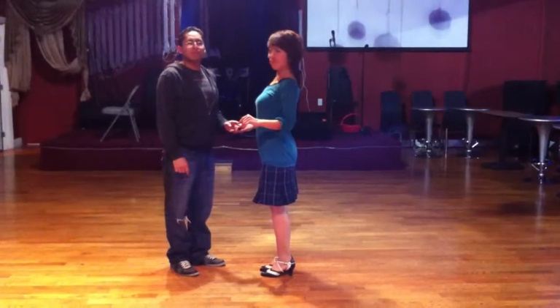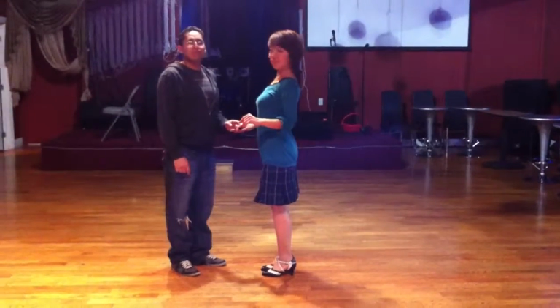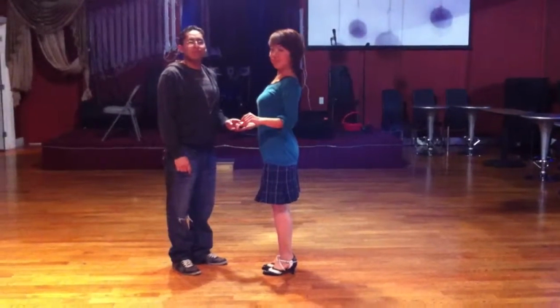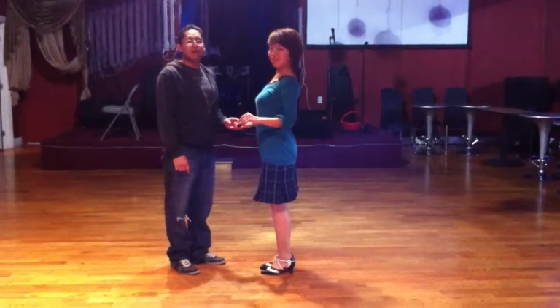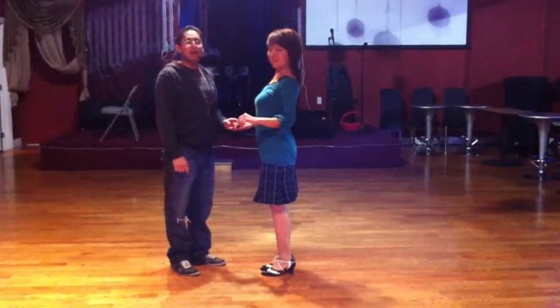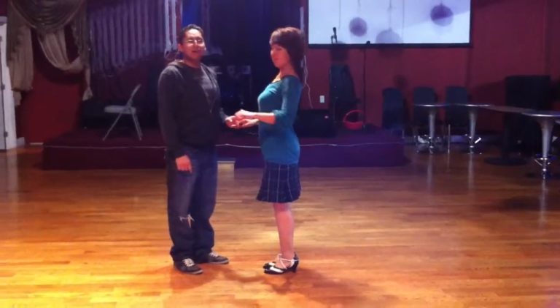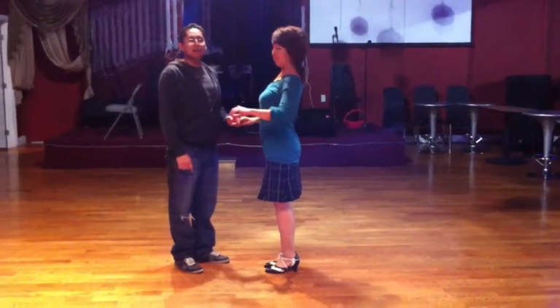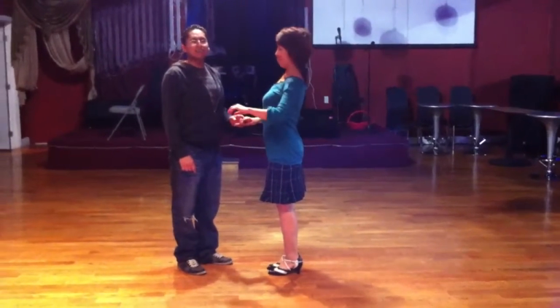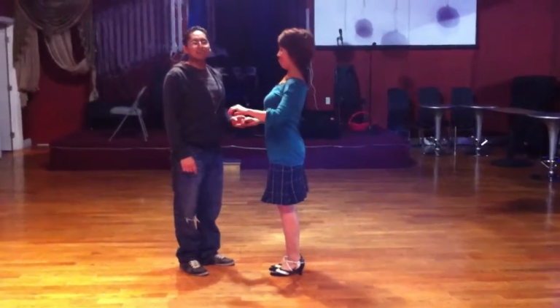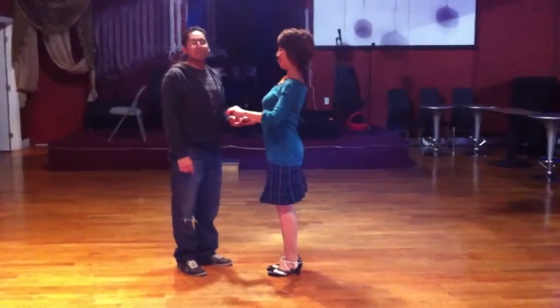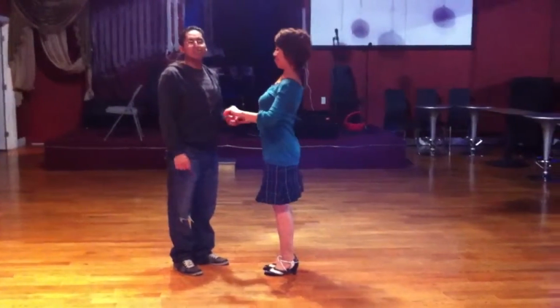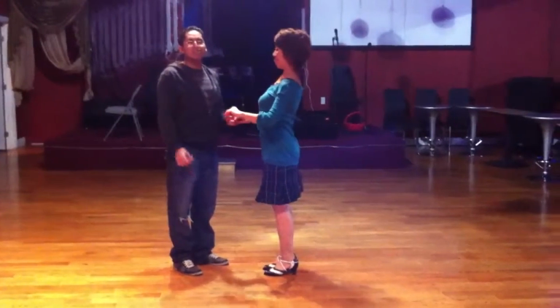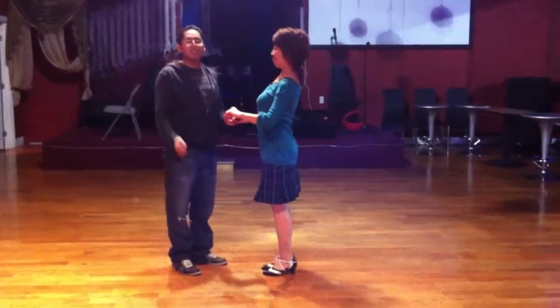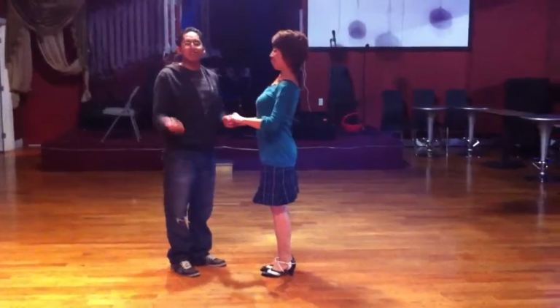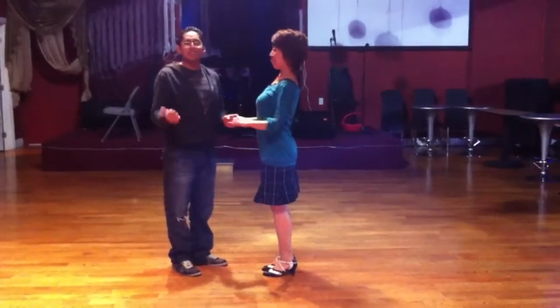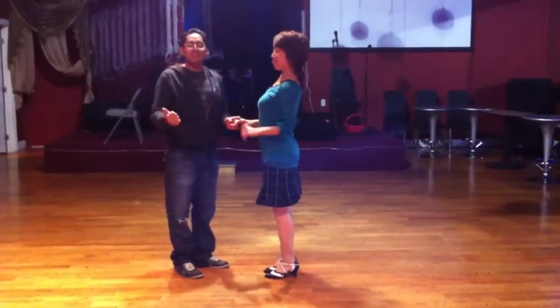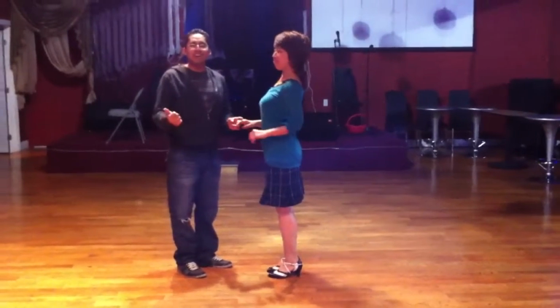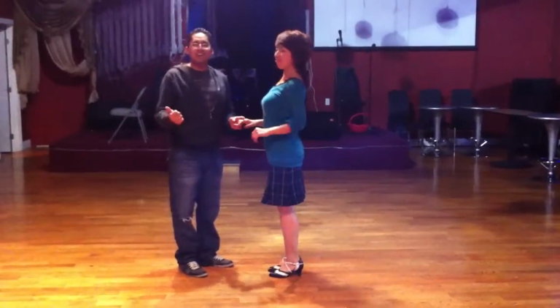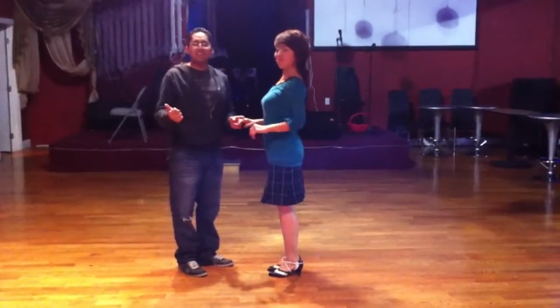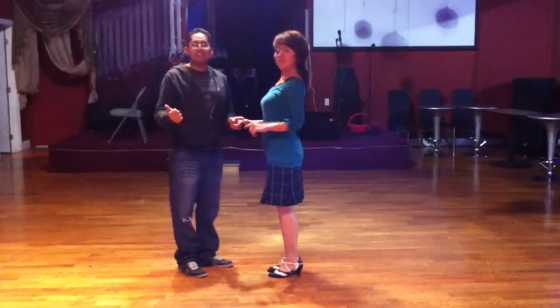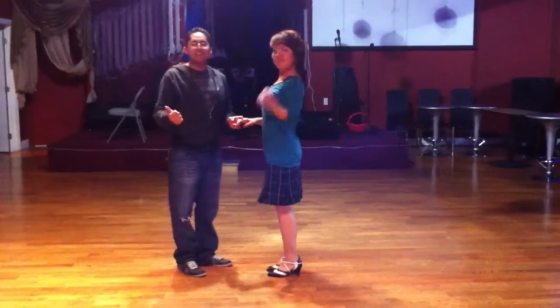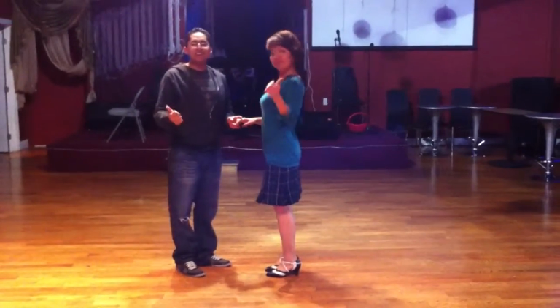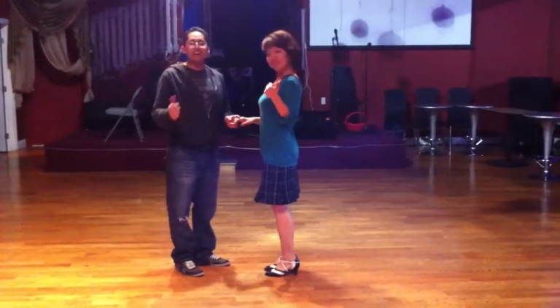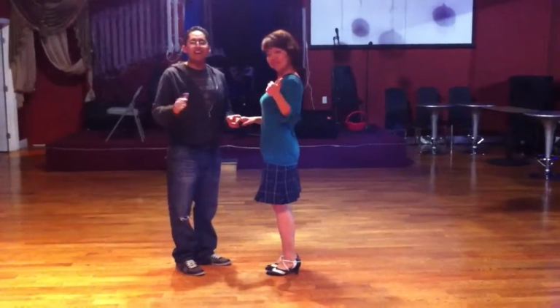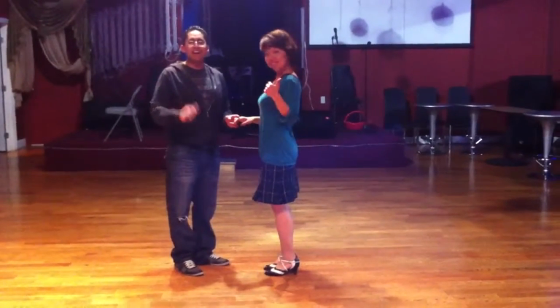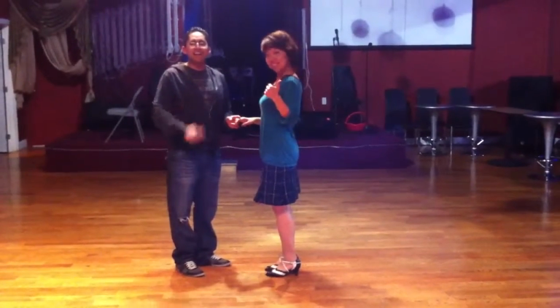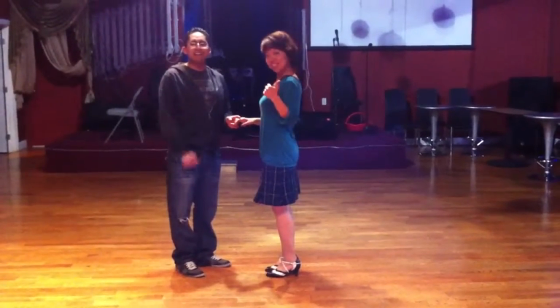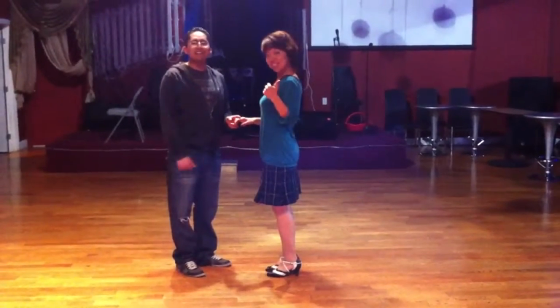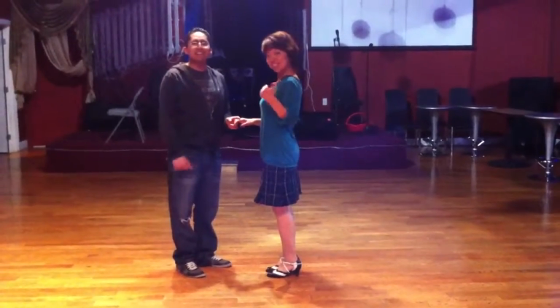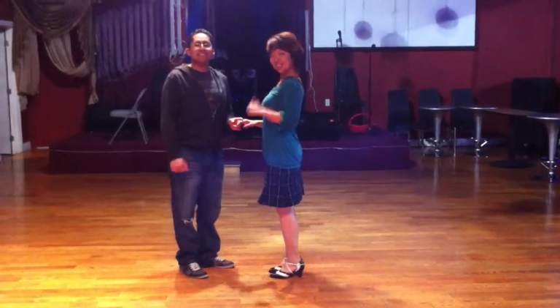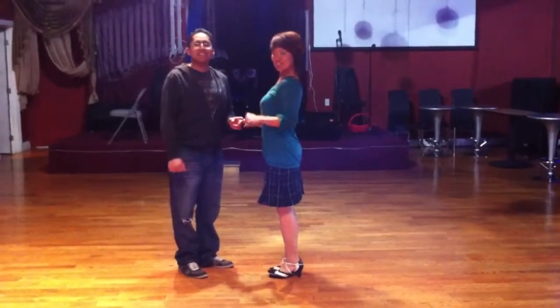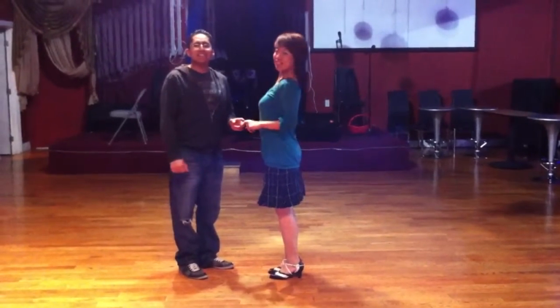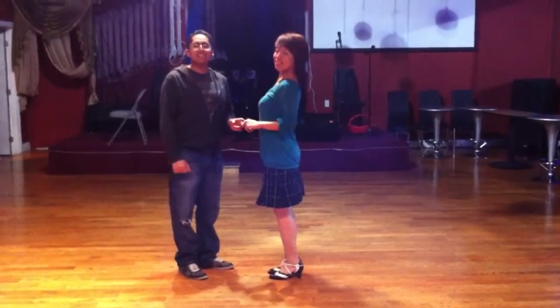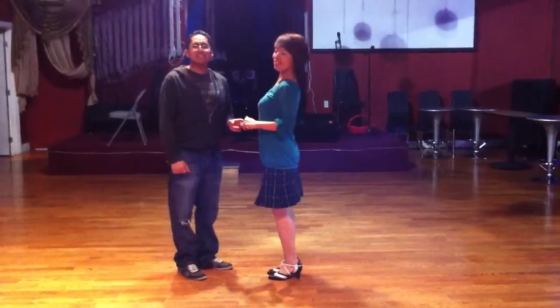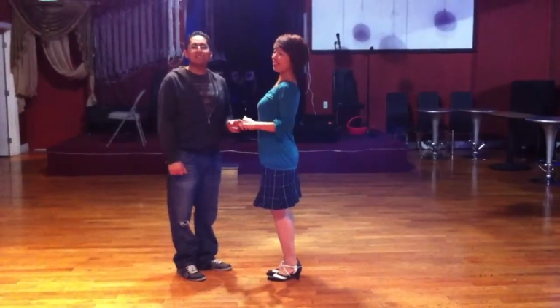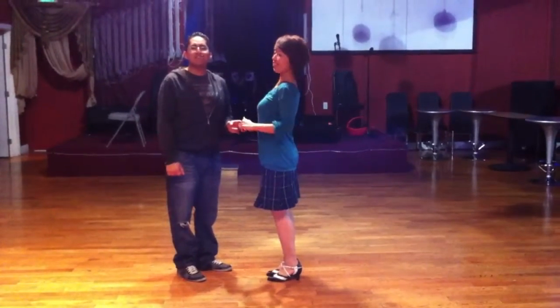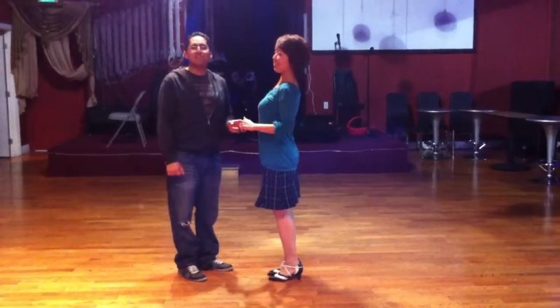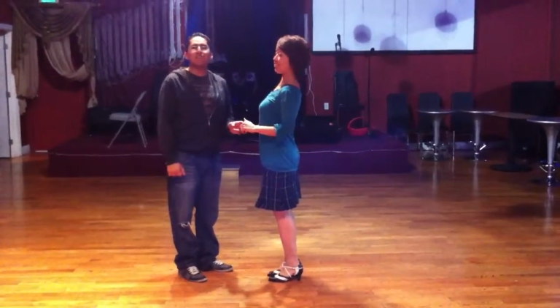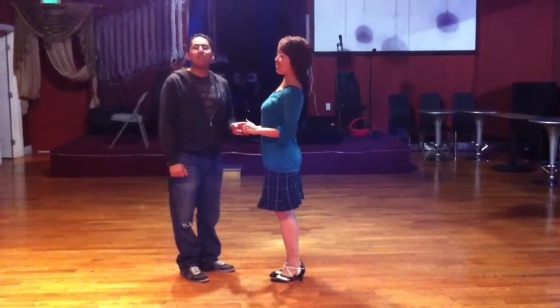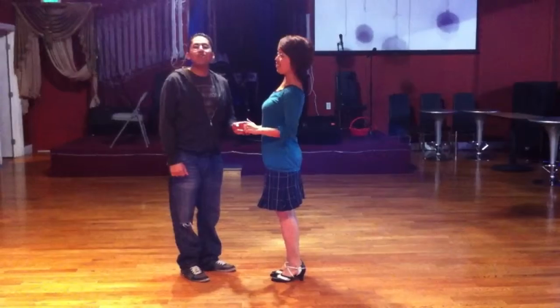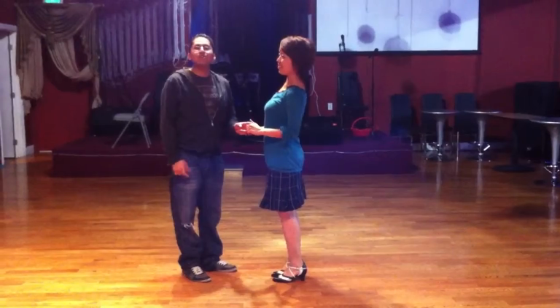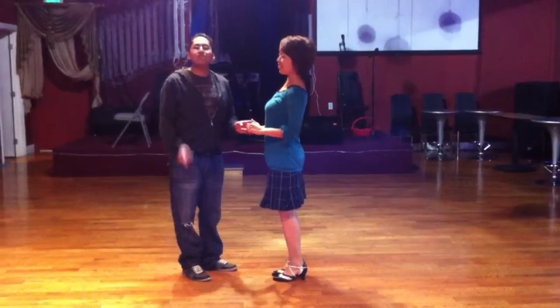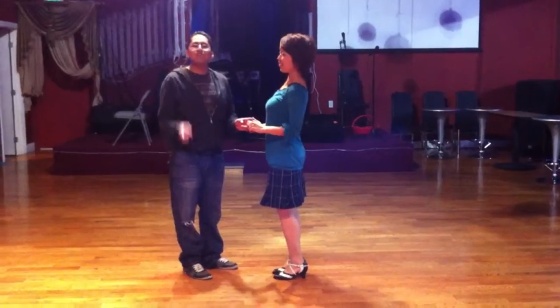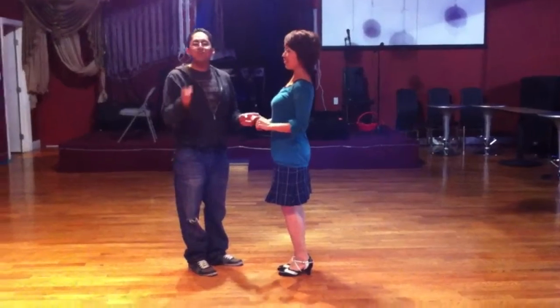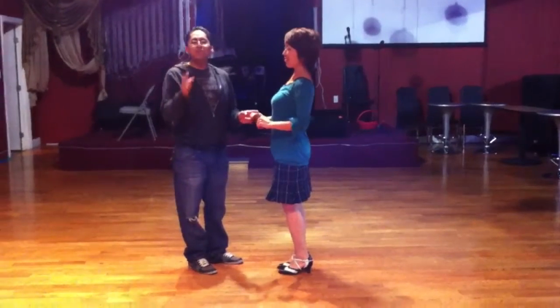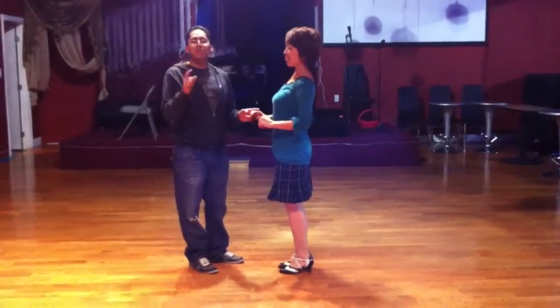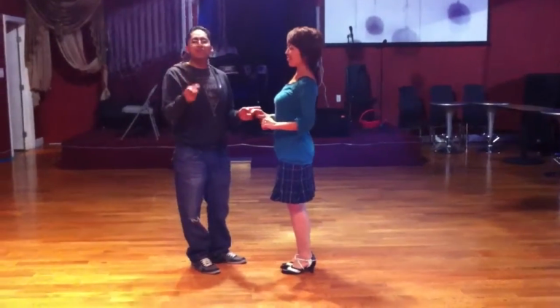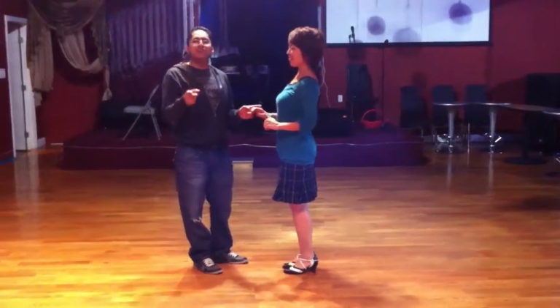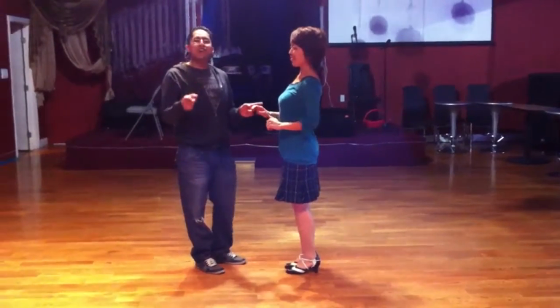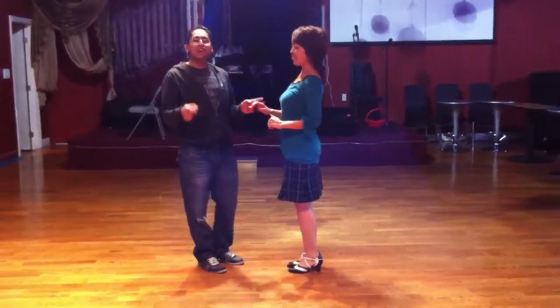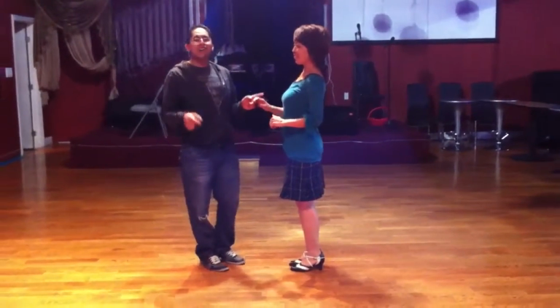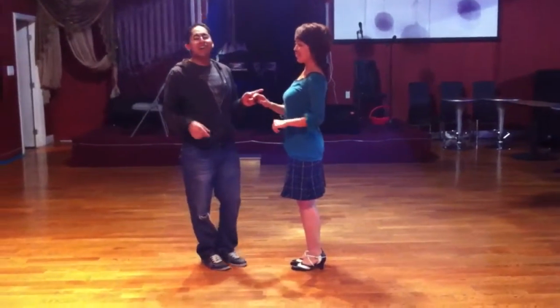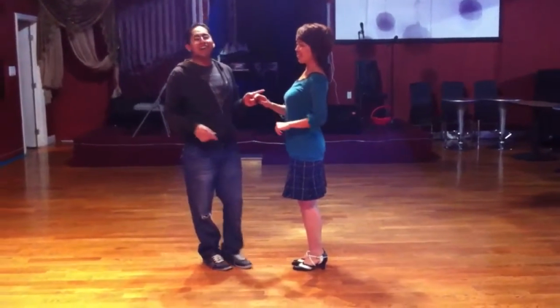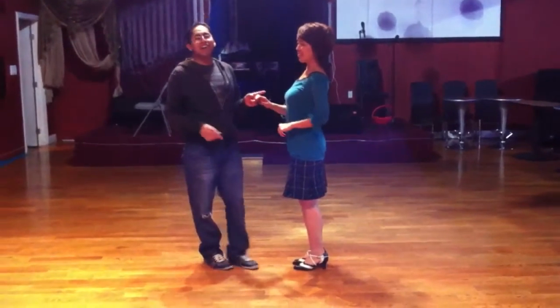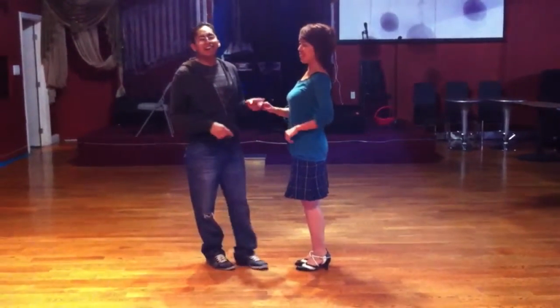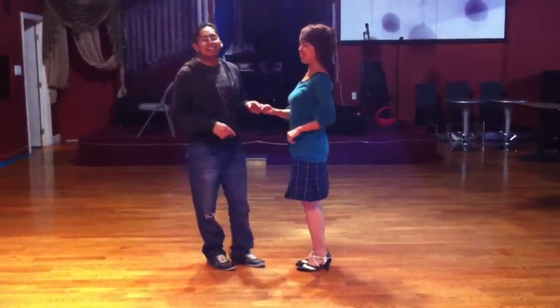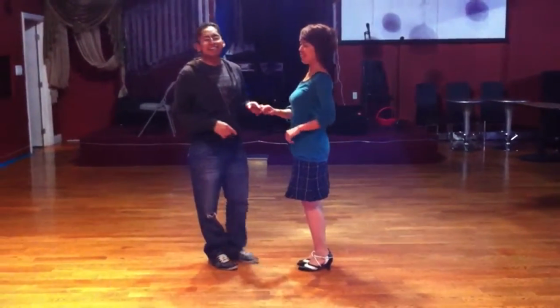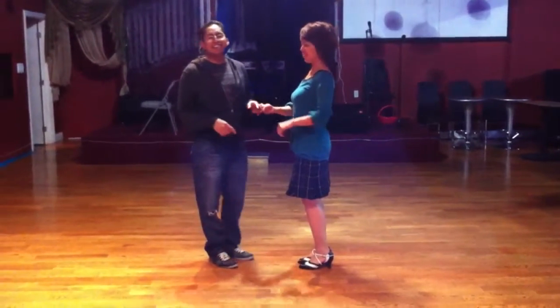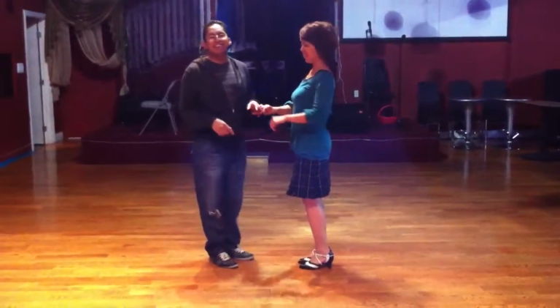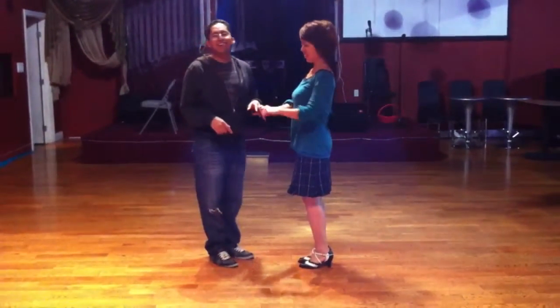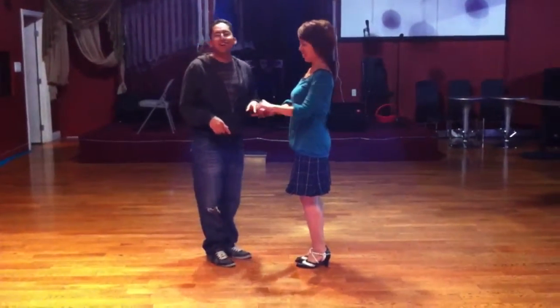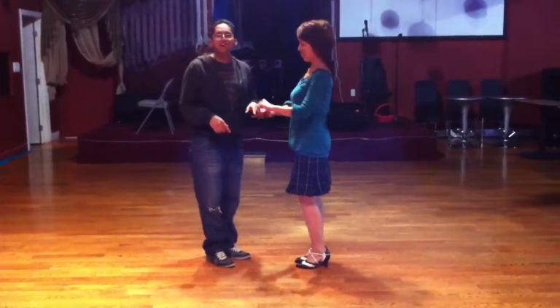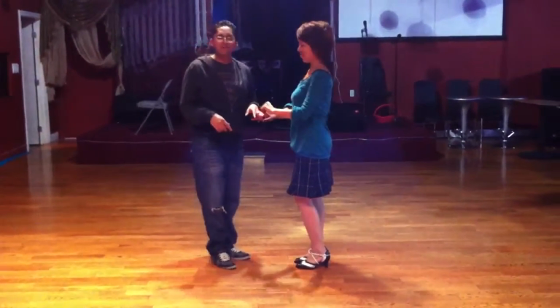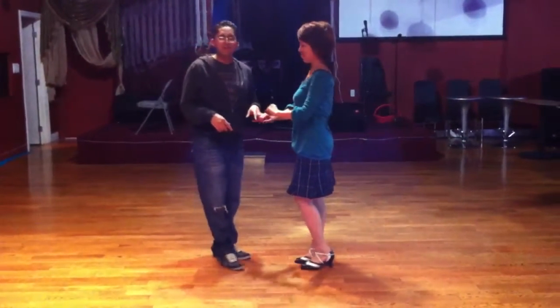Alright, this is our salsa class at Sensation Dance Studio, www.laidance.com.